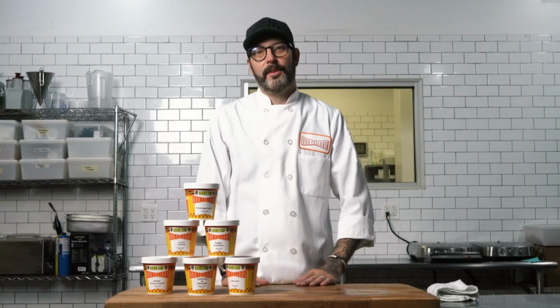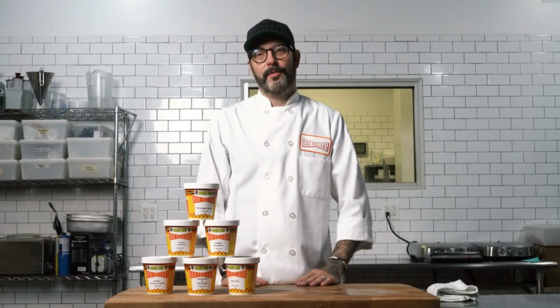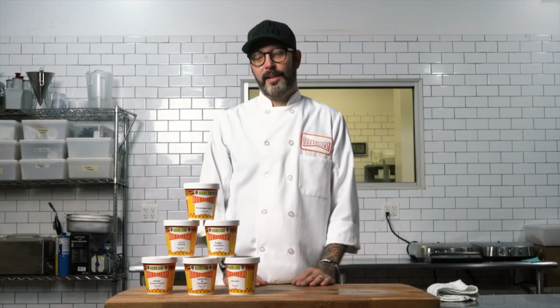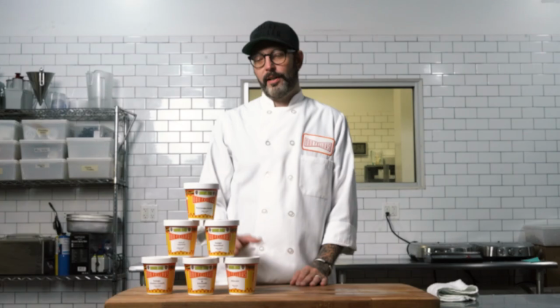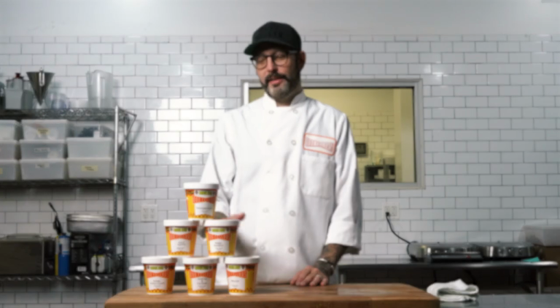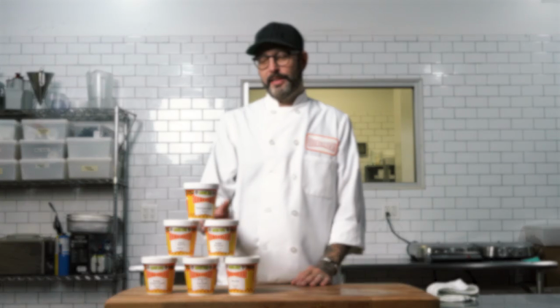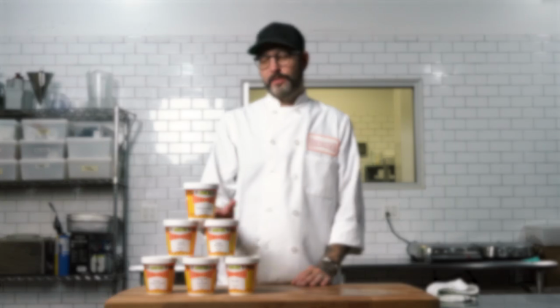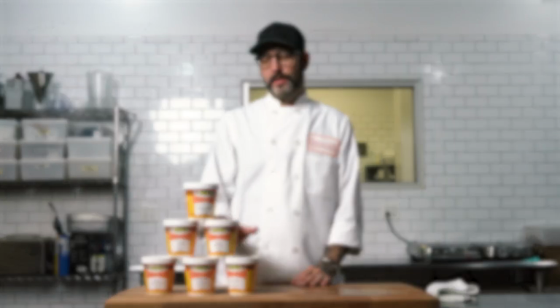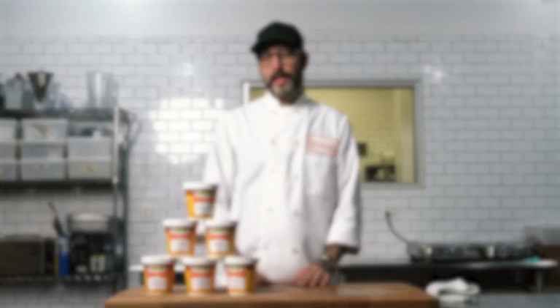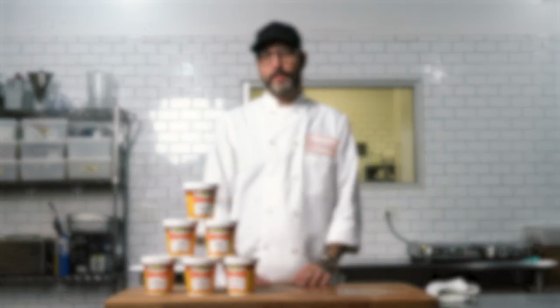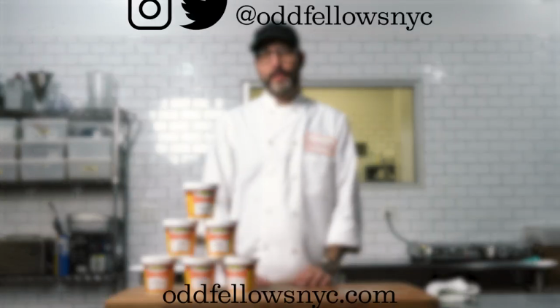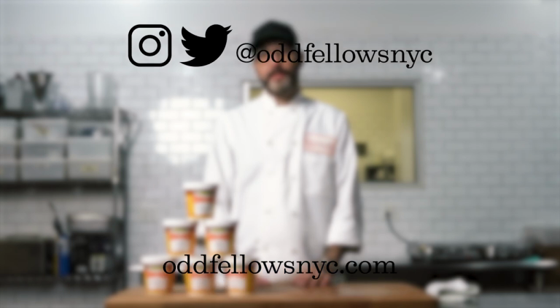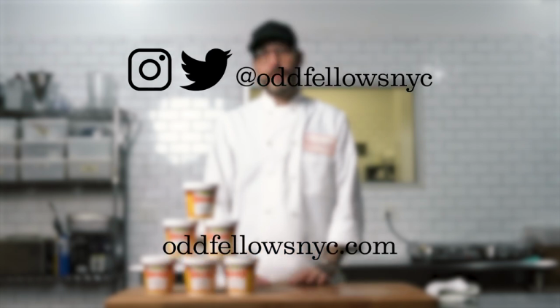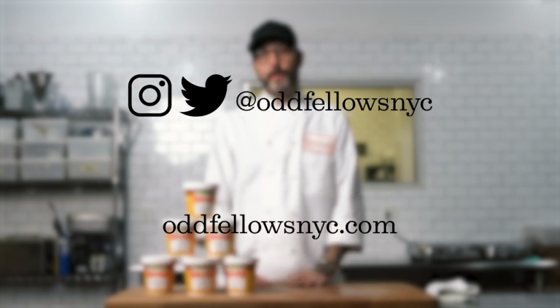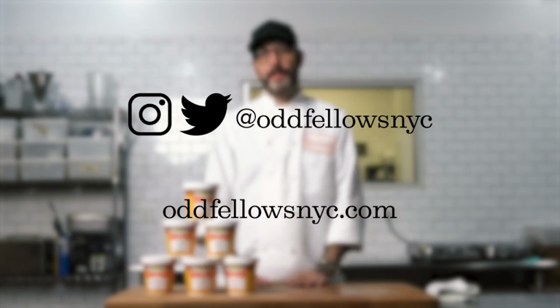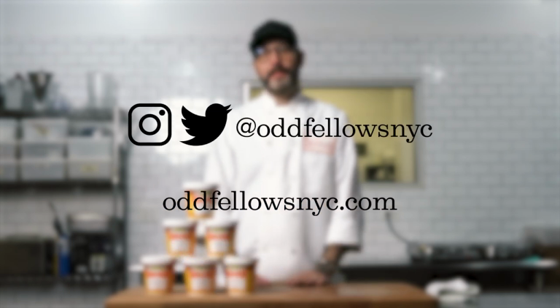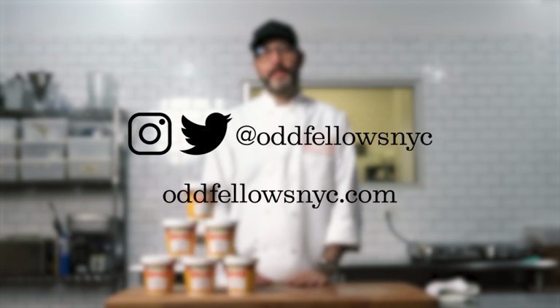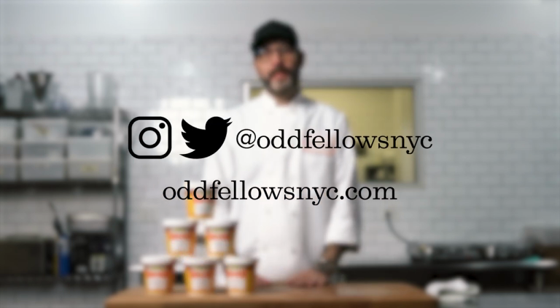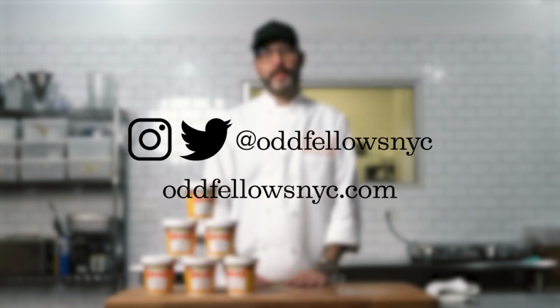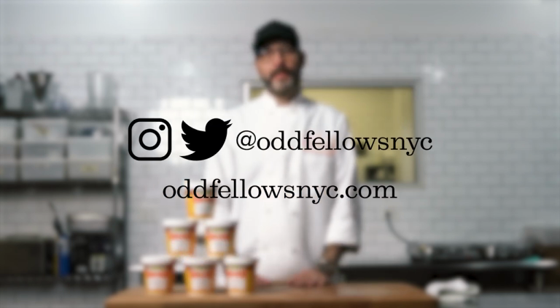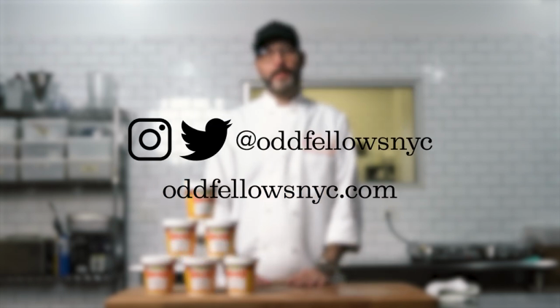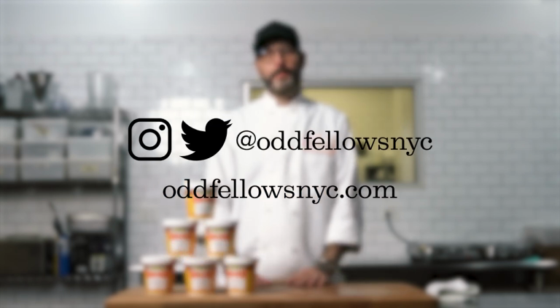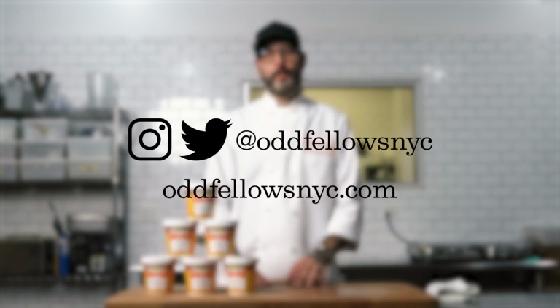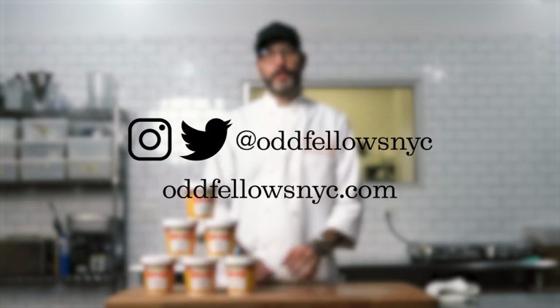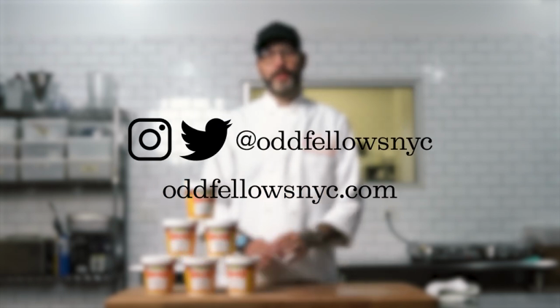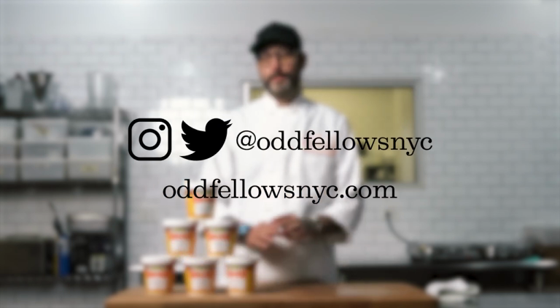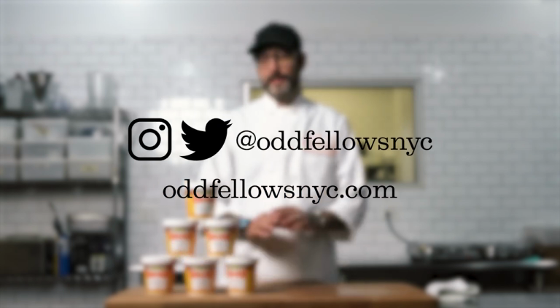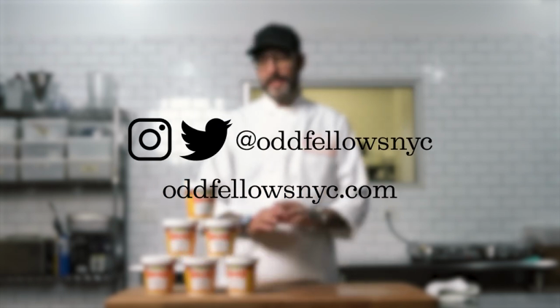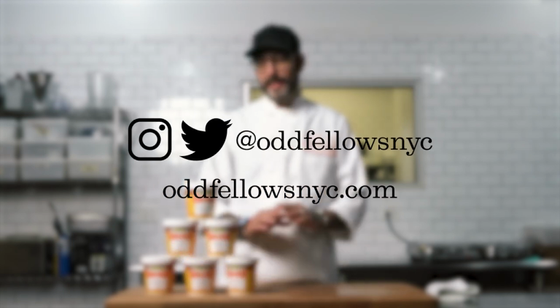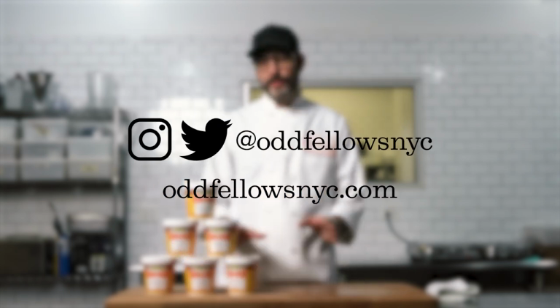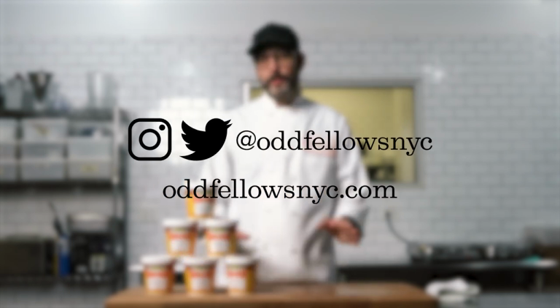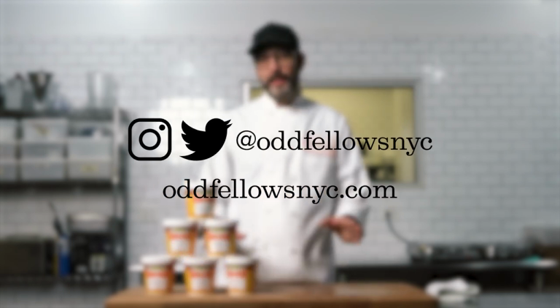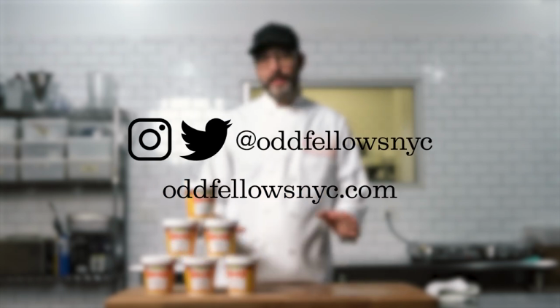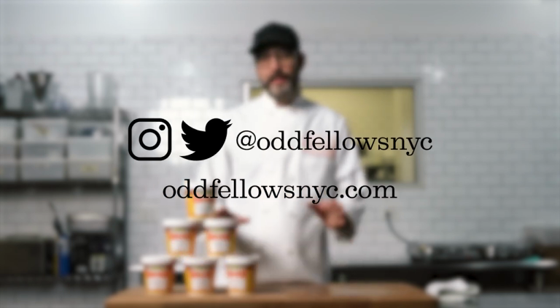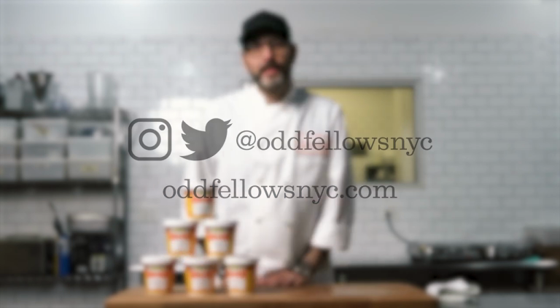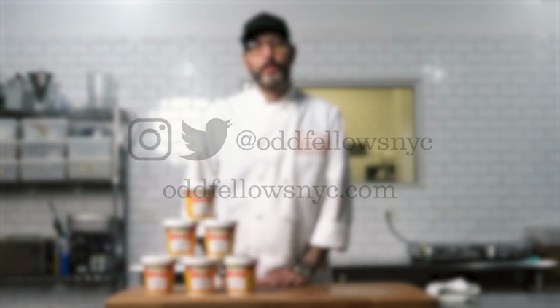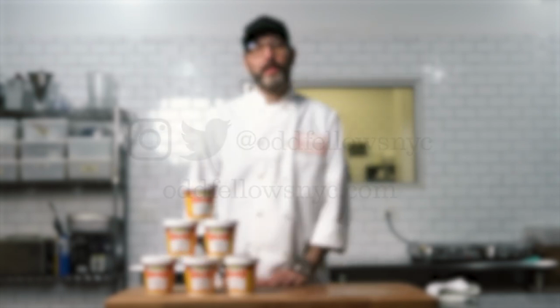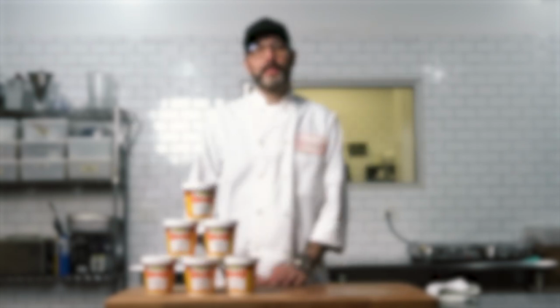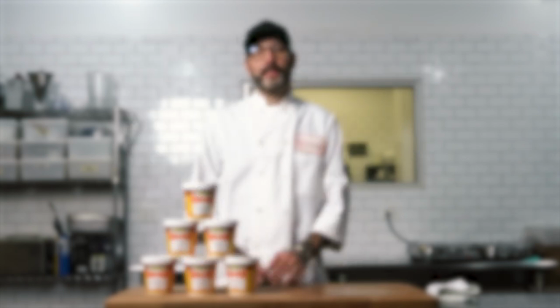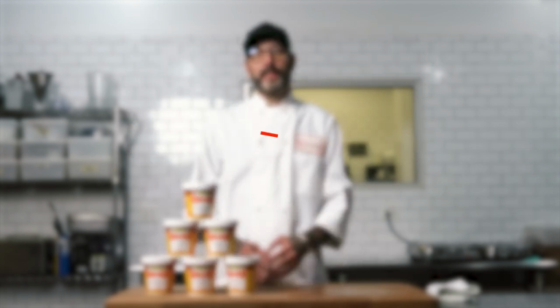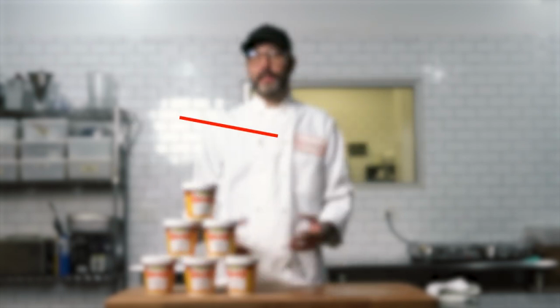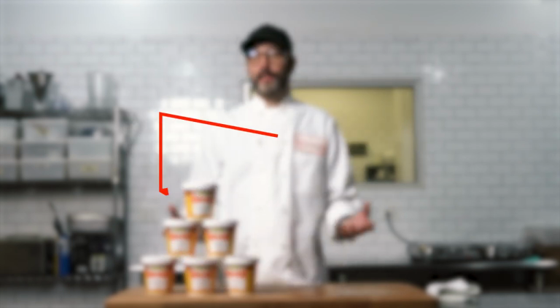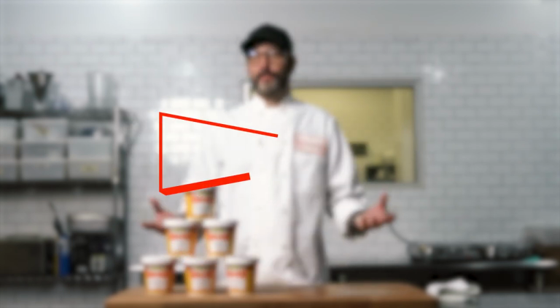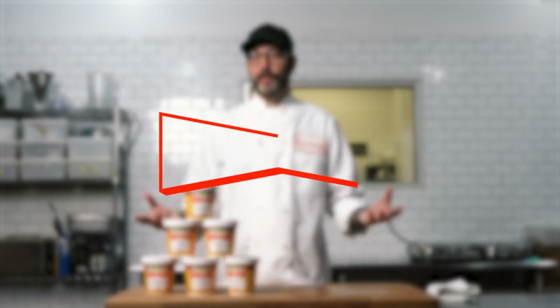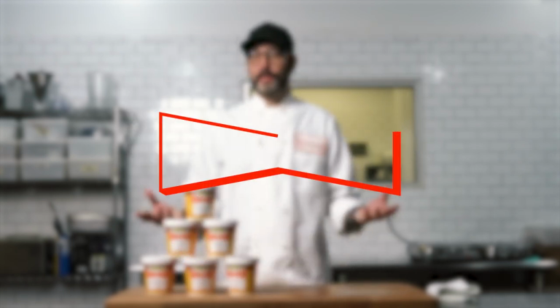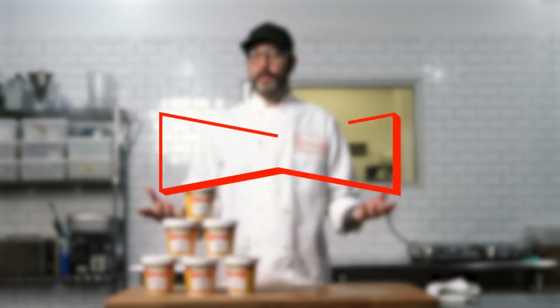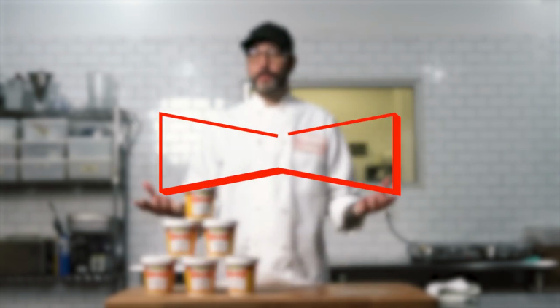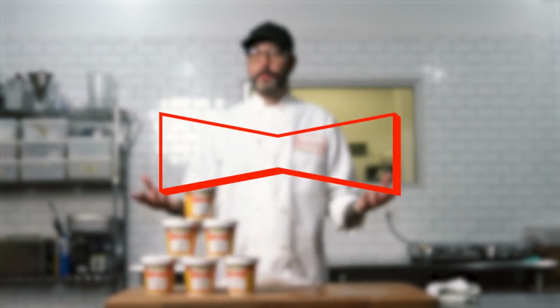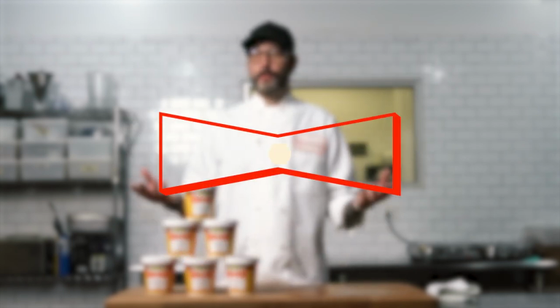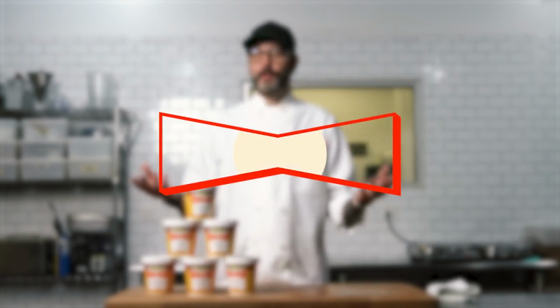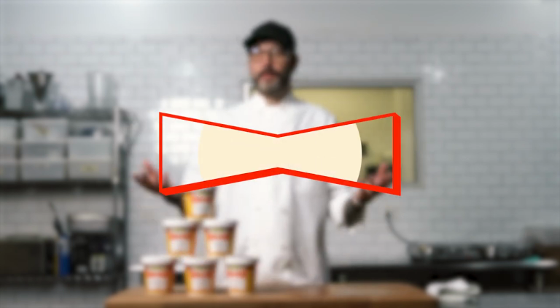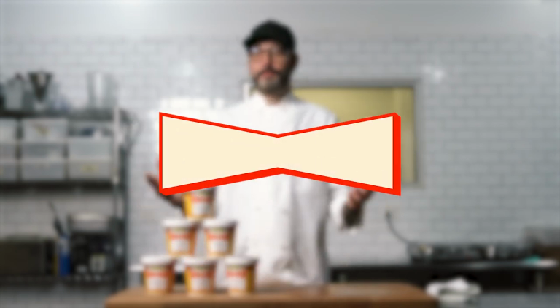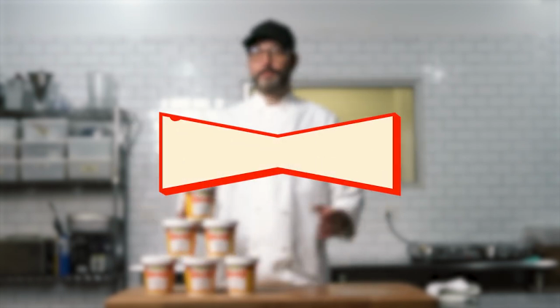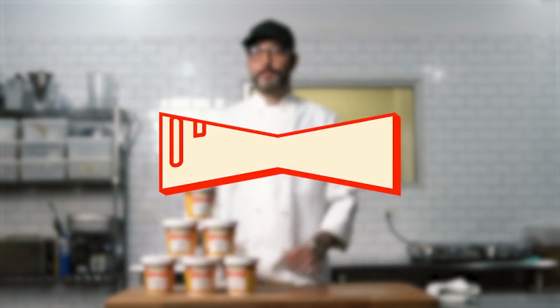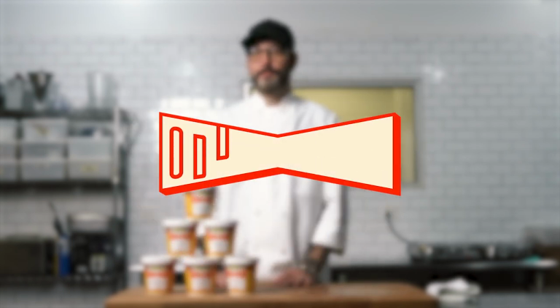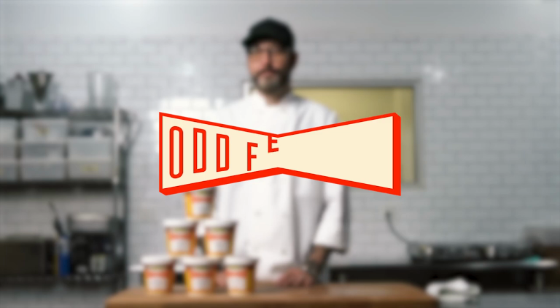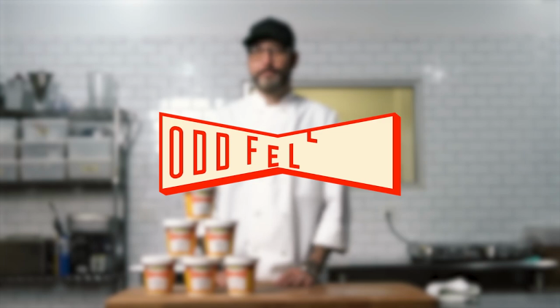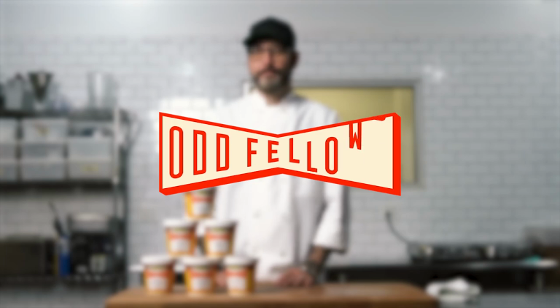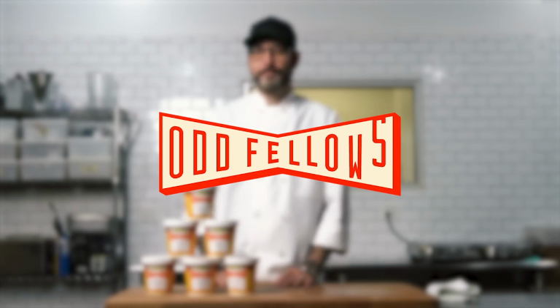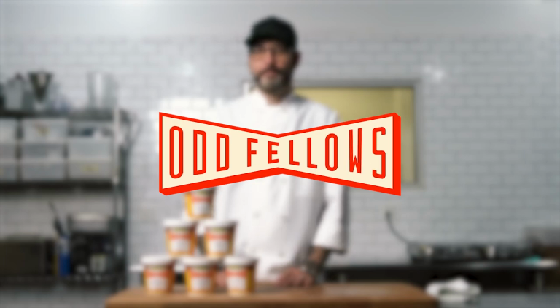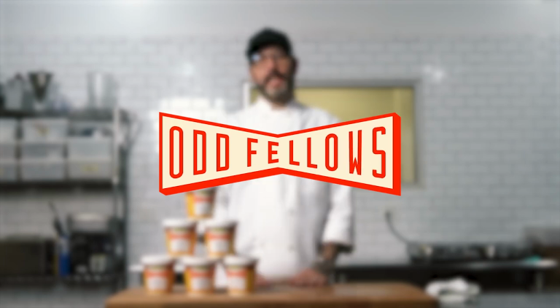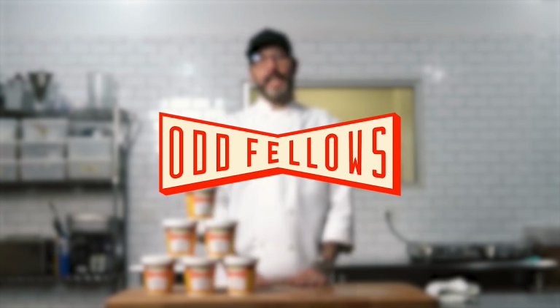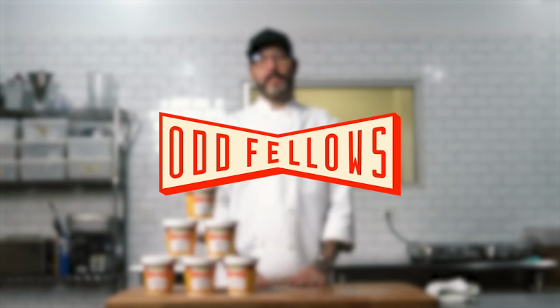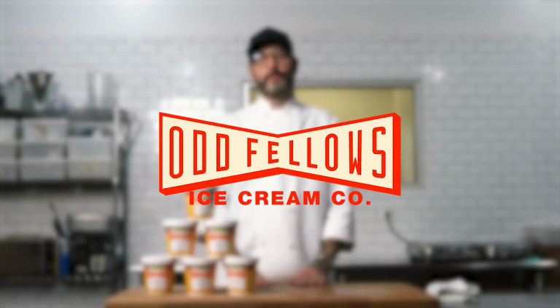You can find all these on oddfellasnyc.com. We ship nationwide, as well as in any Oddfellas ice cream scoop shop. Thank you.